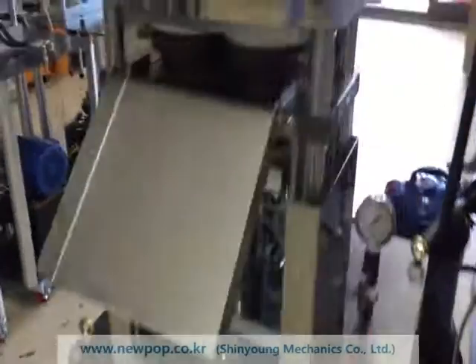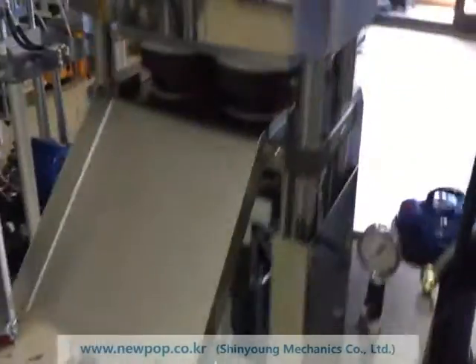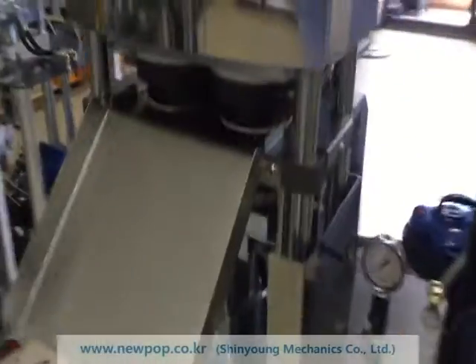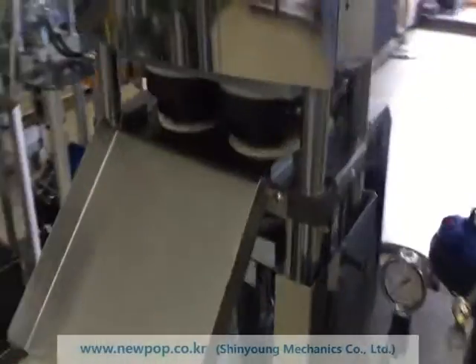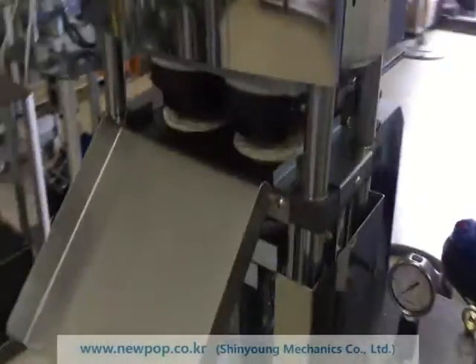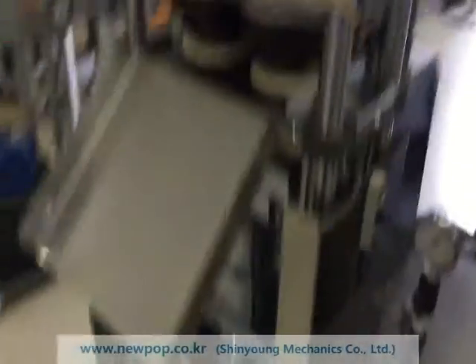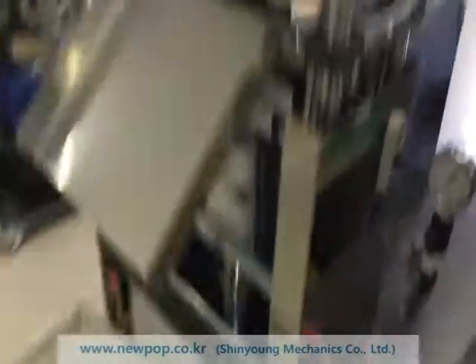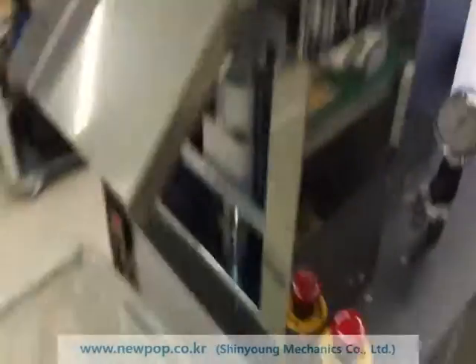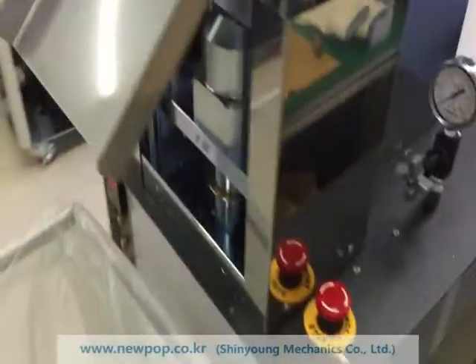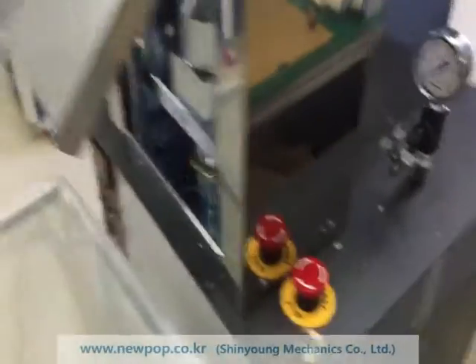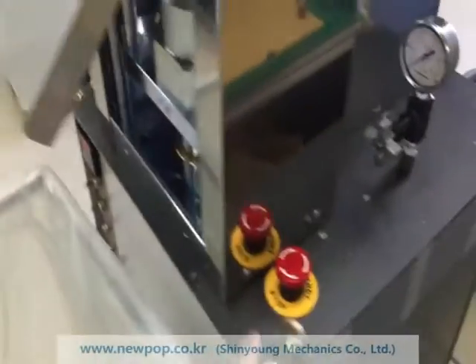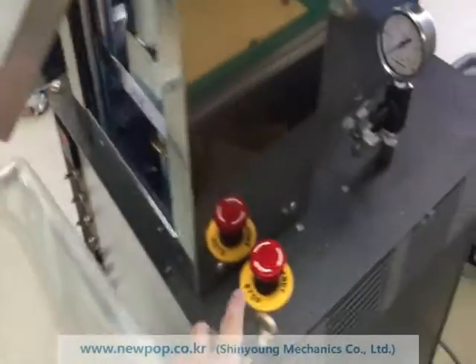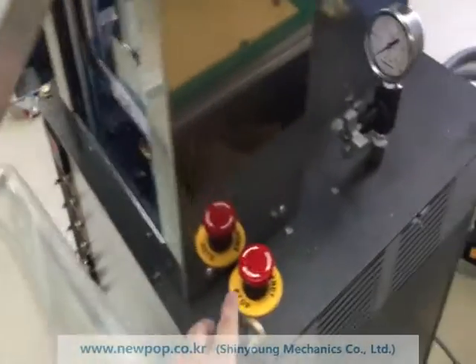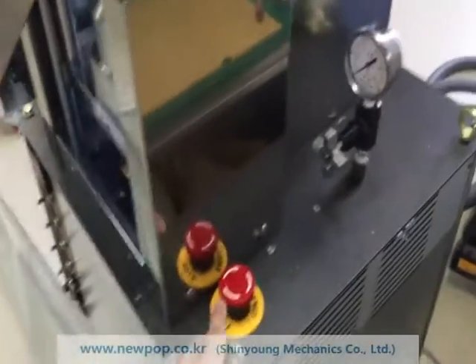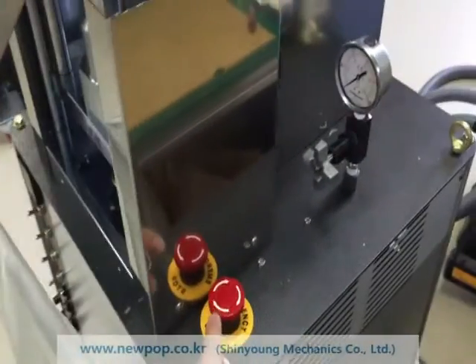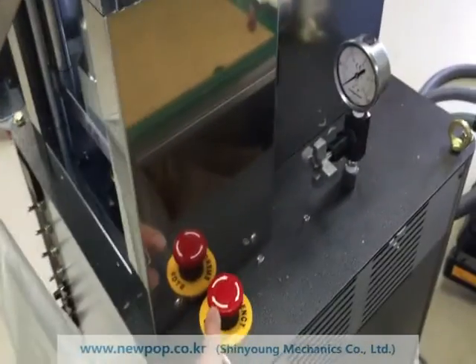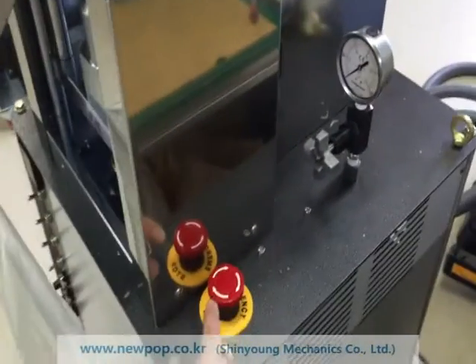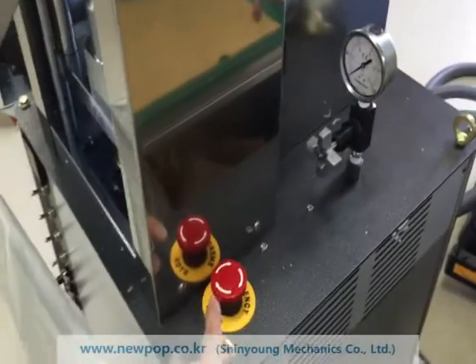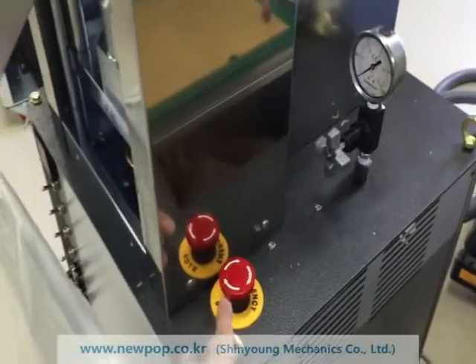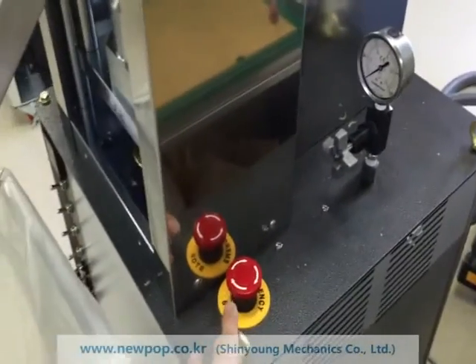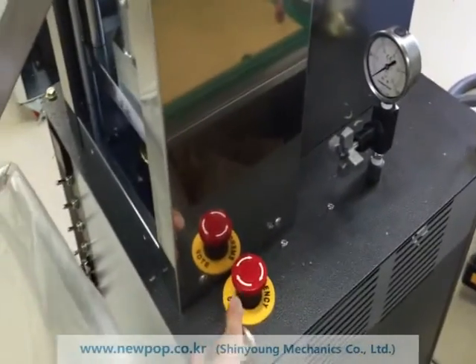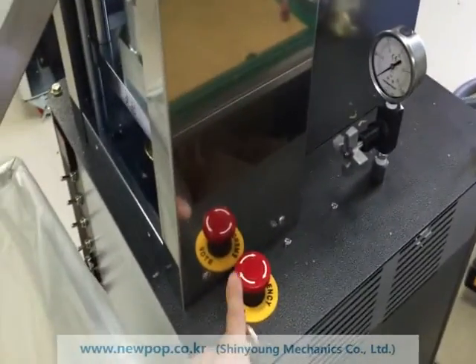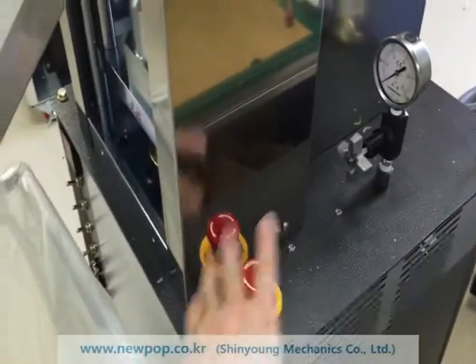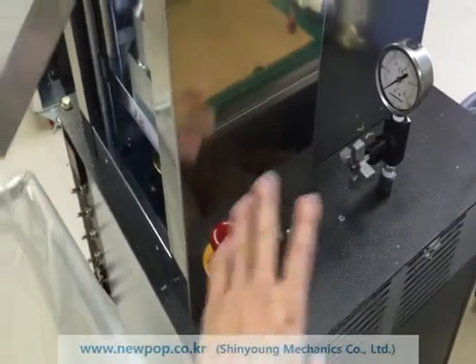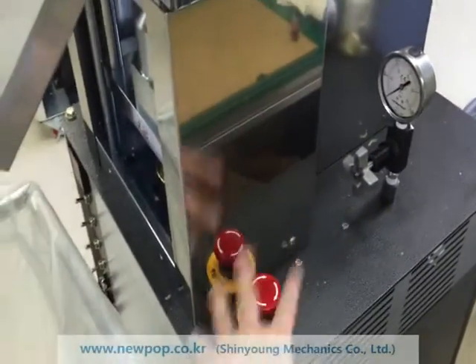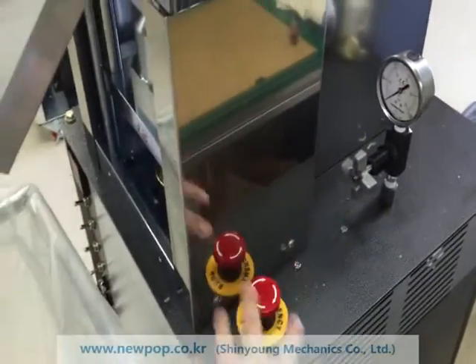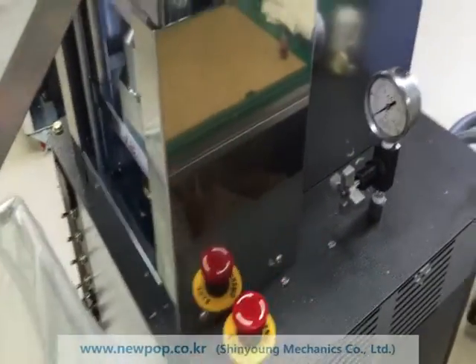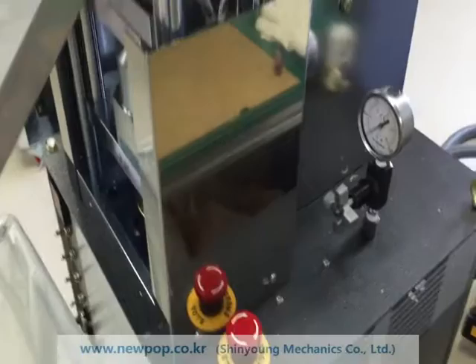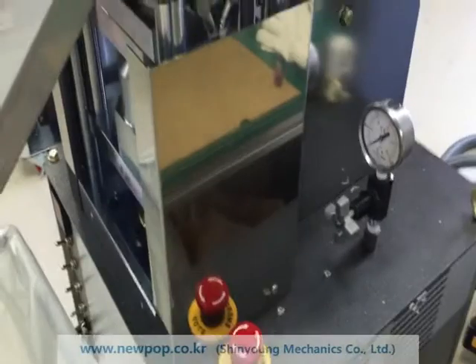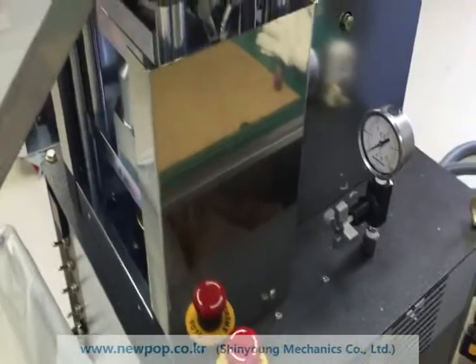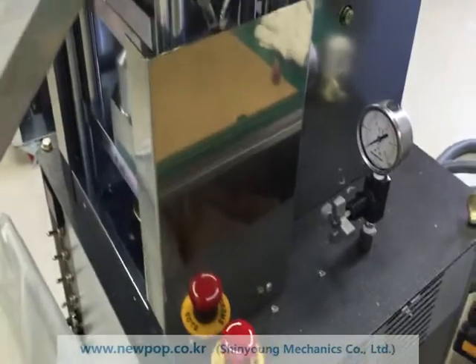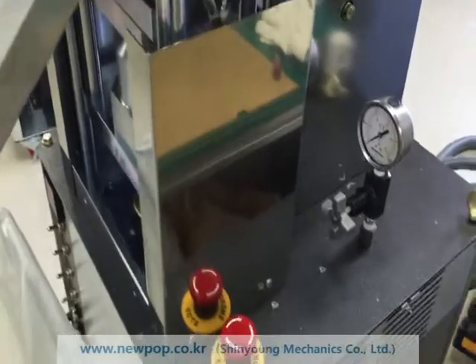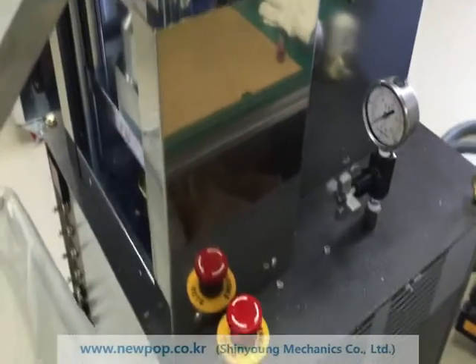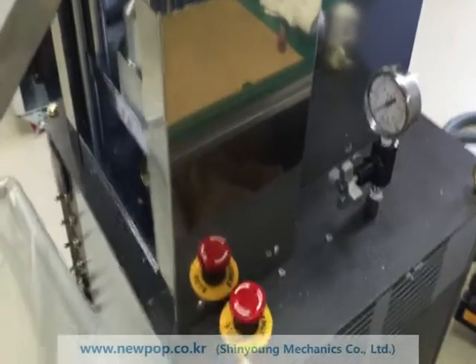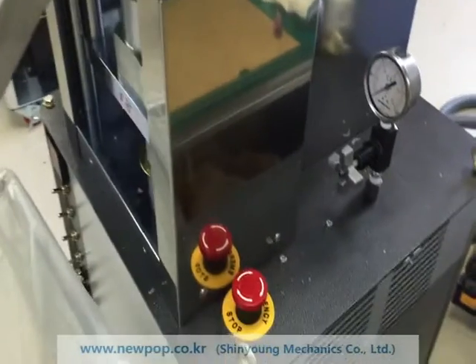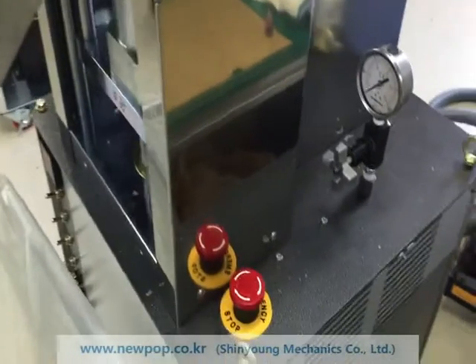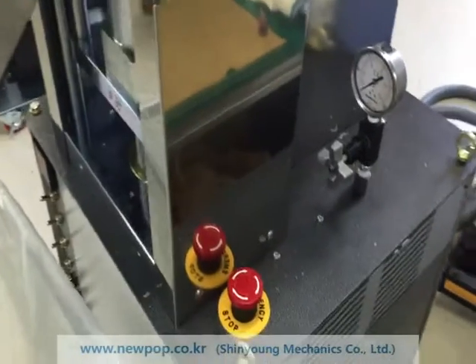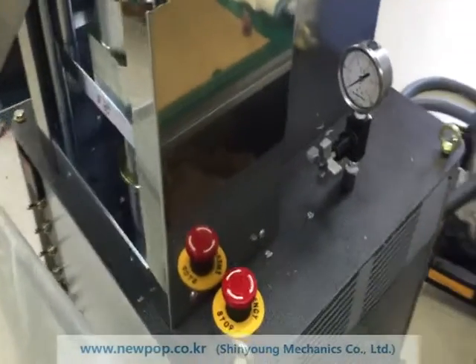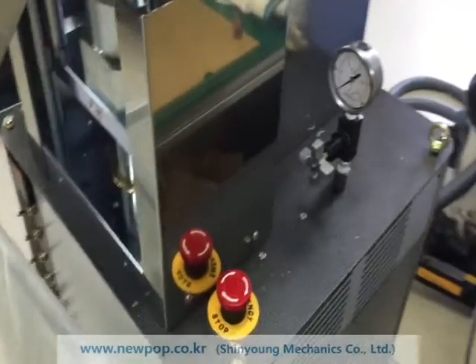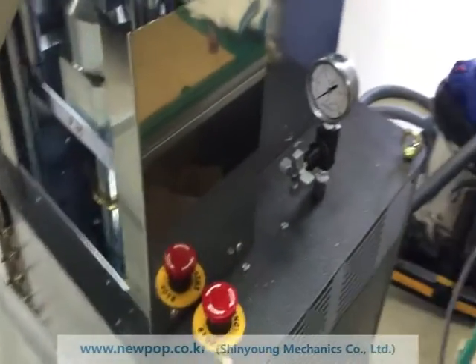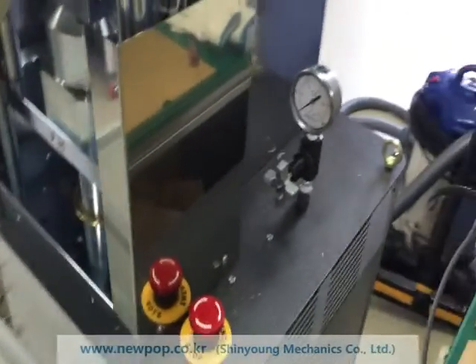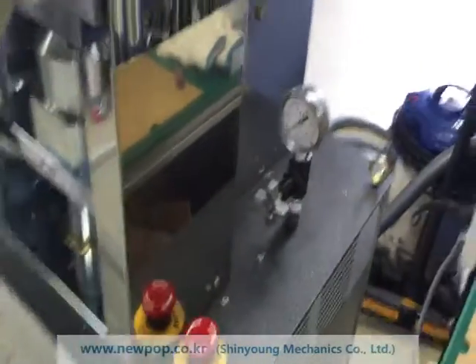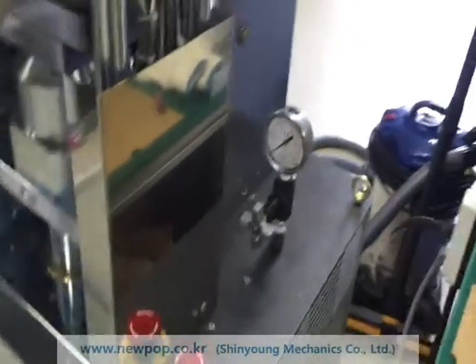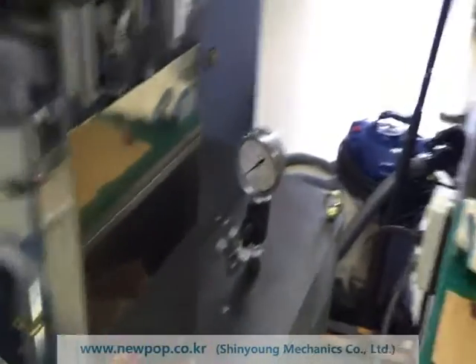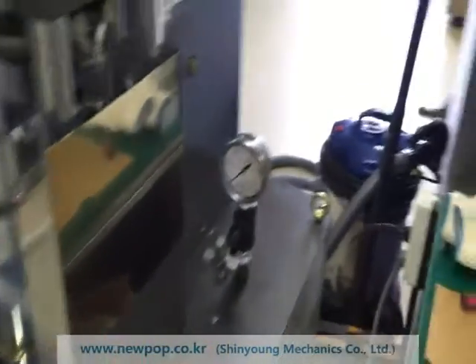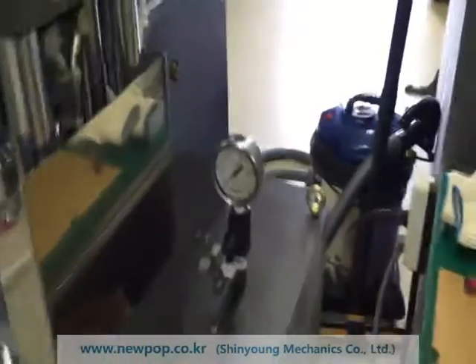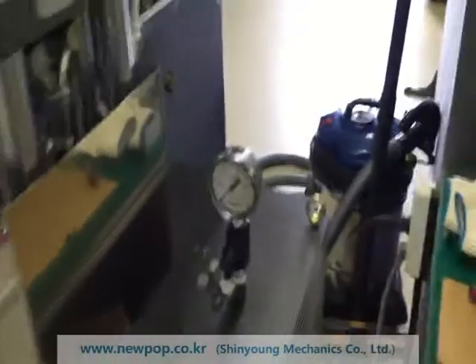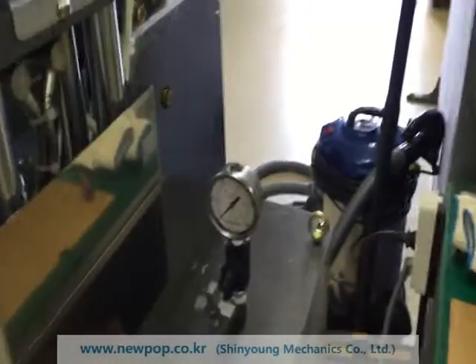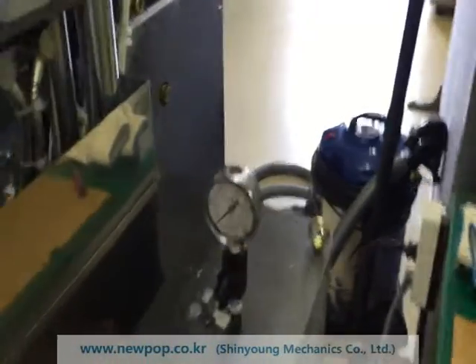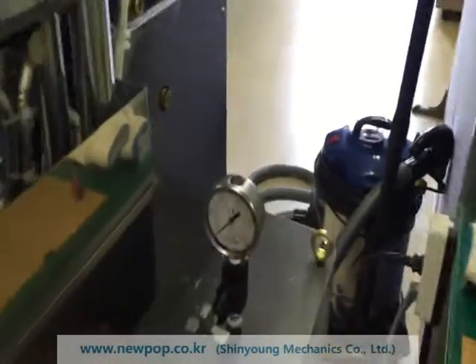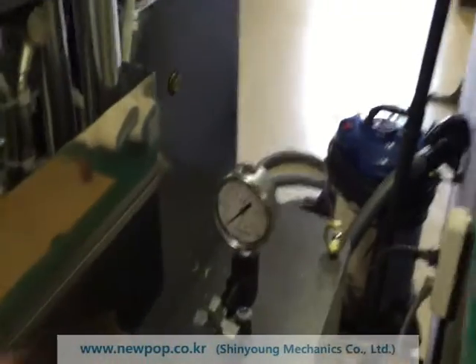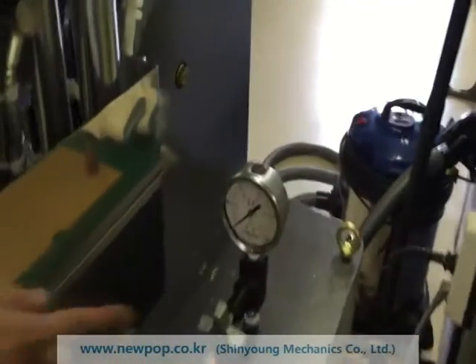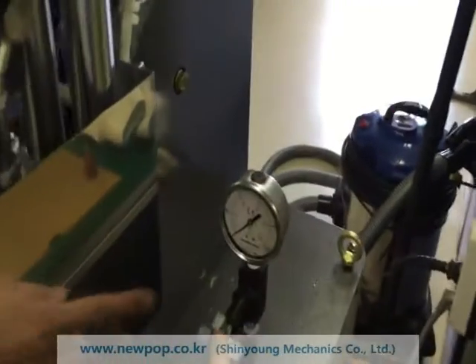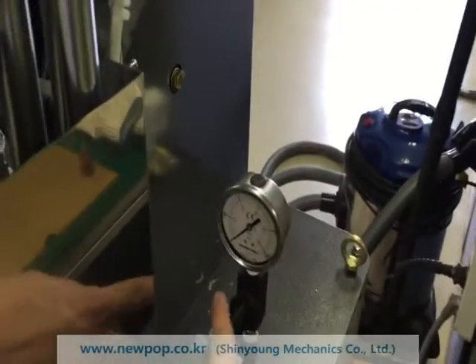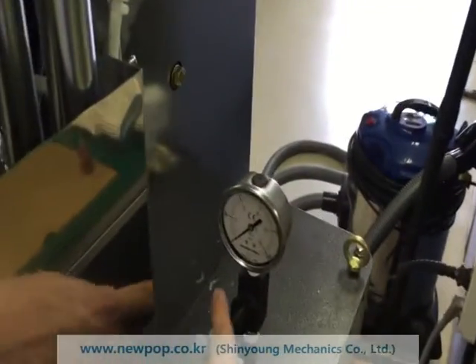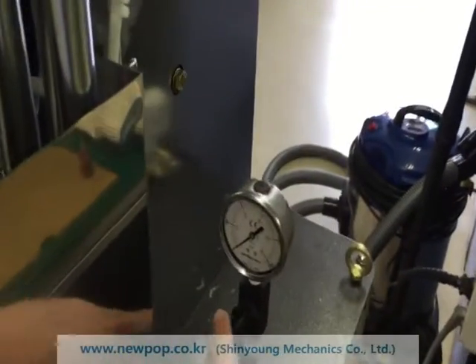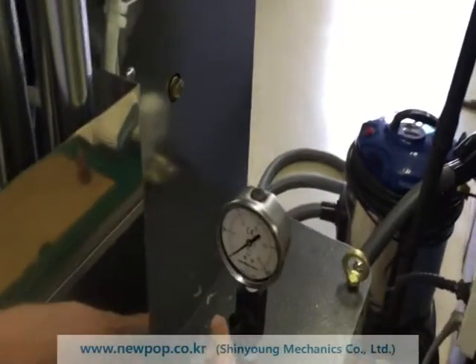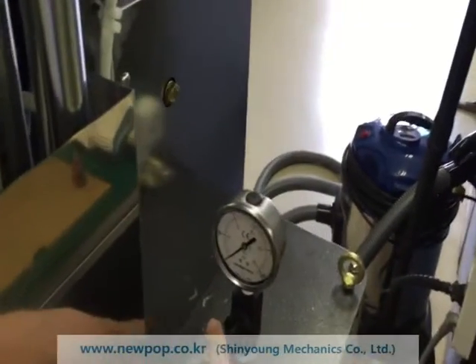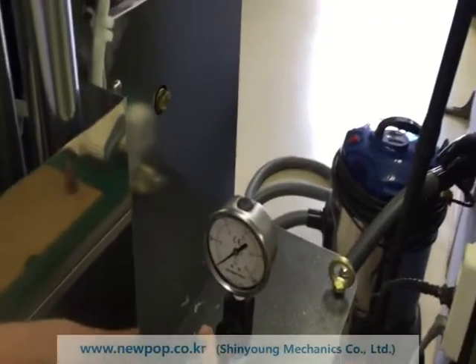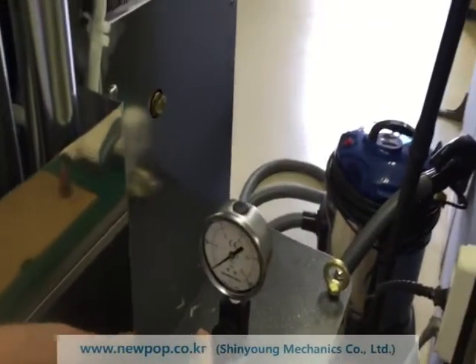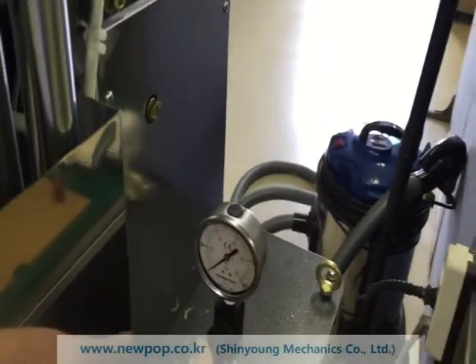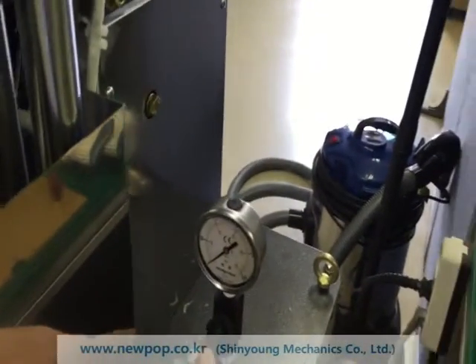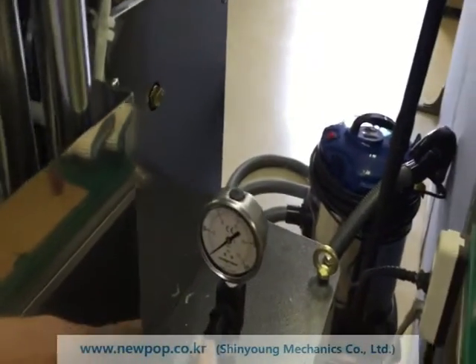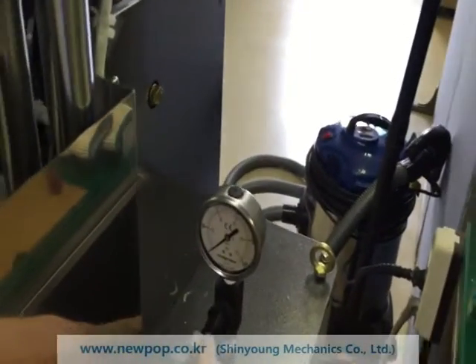The machine has an emergency stop button. If we push it, the machine is stopped. We can check the pressure here.